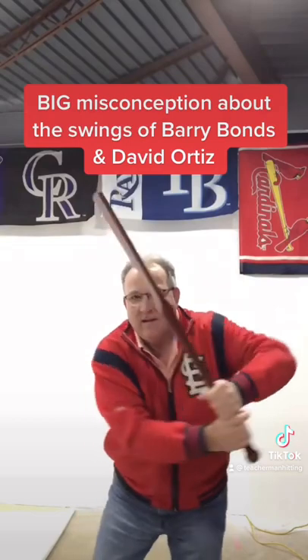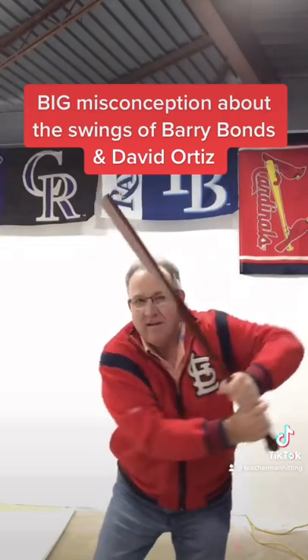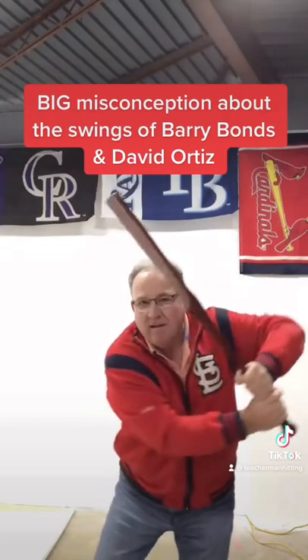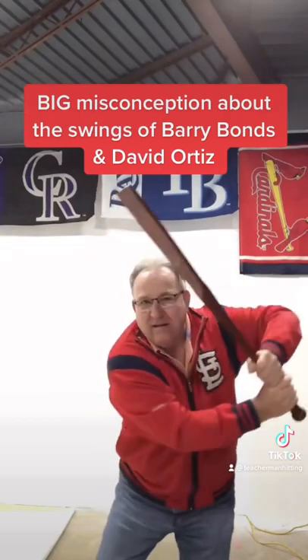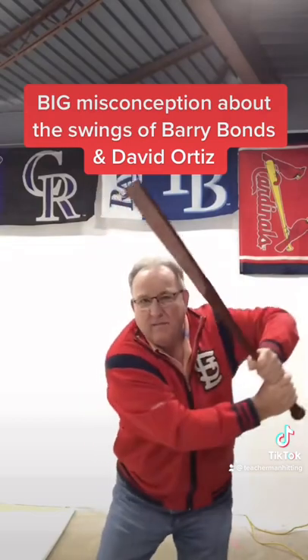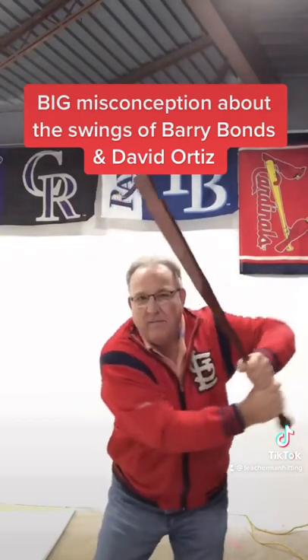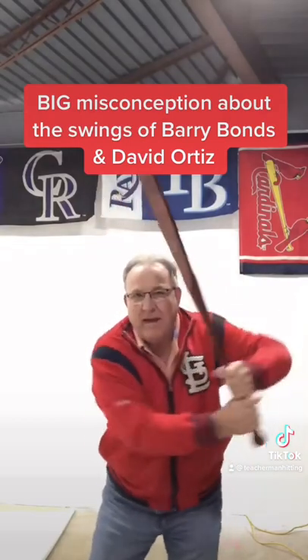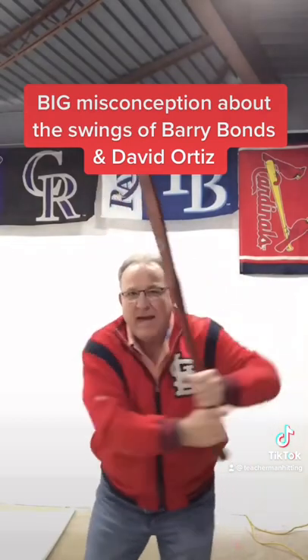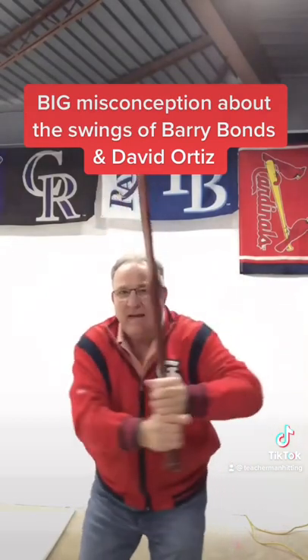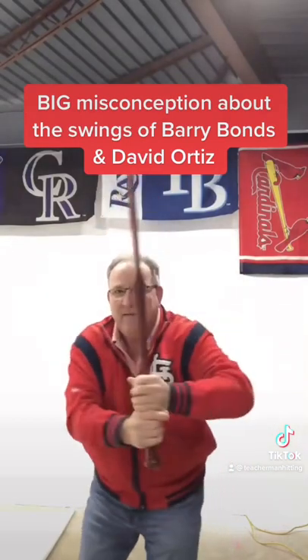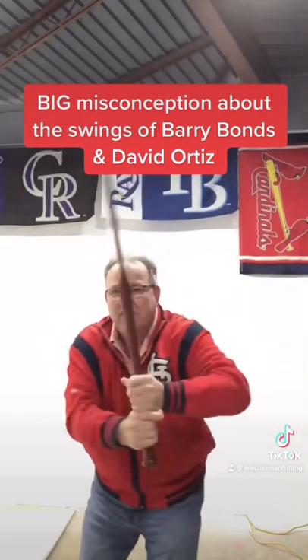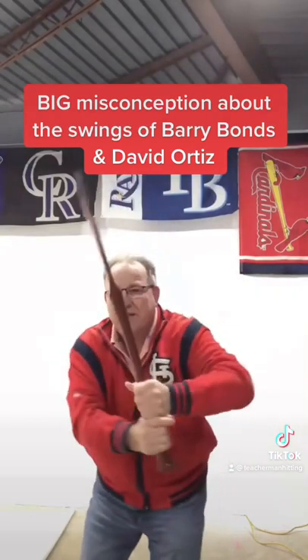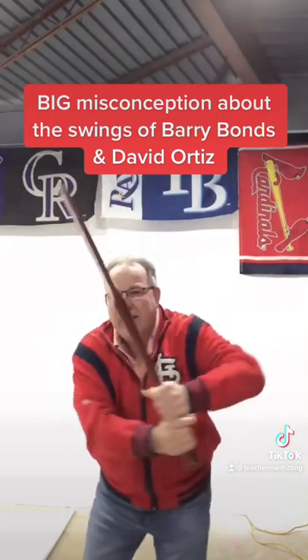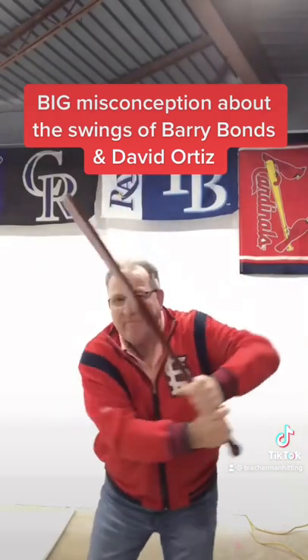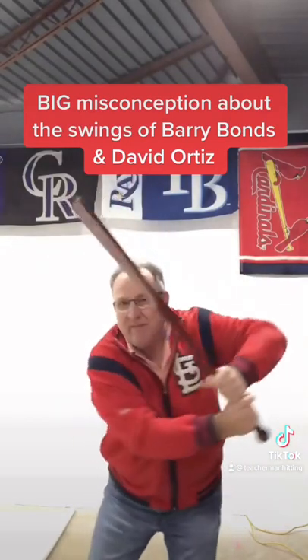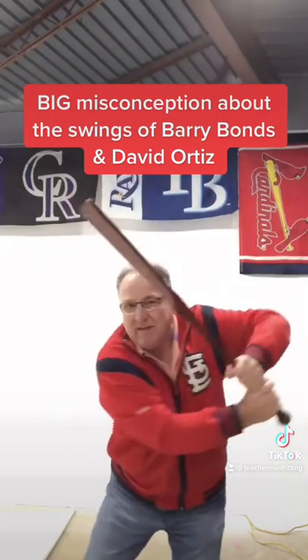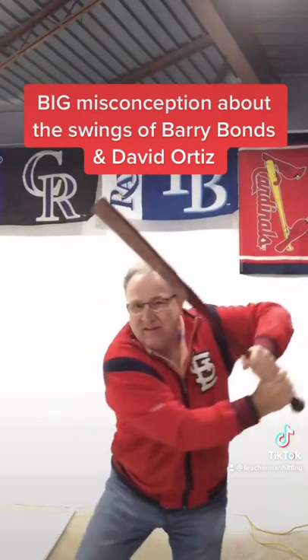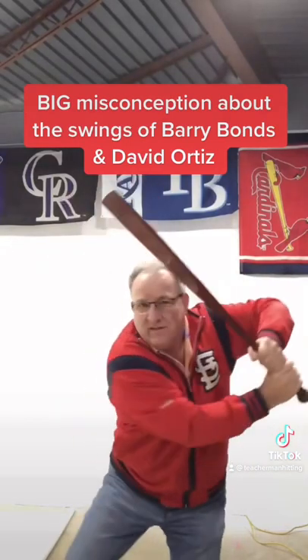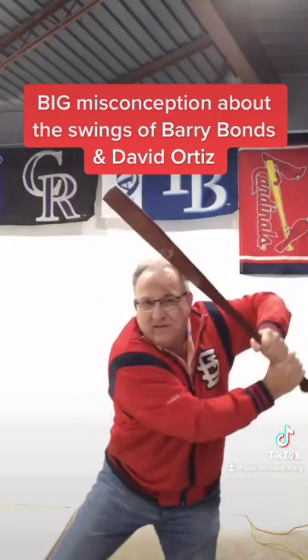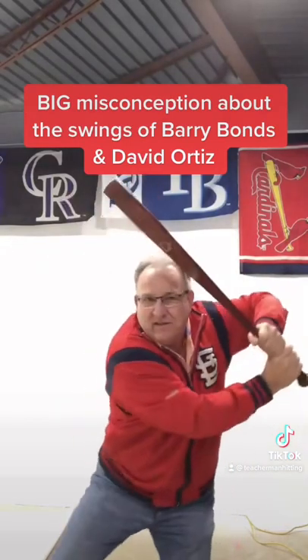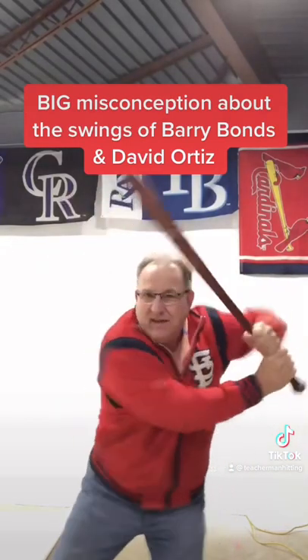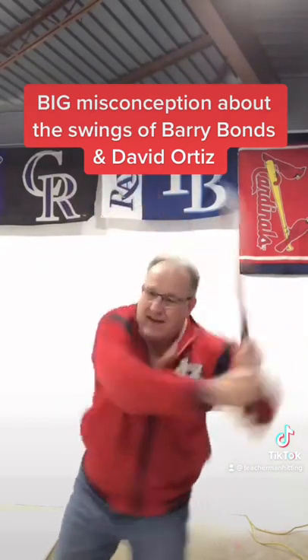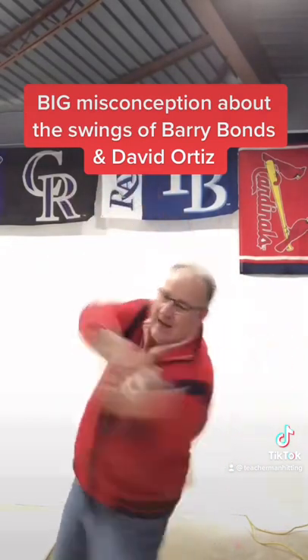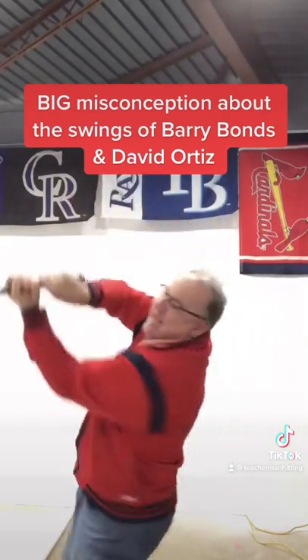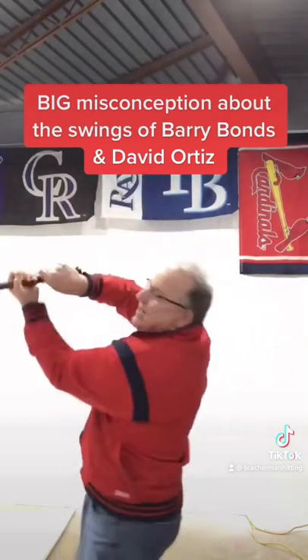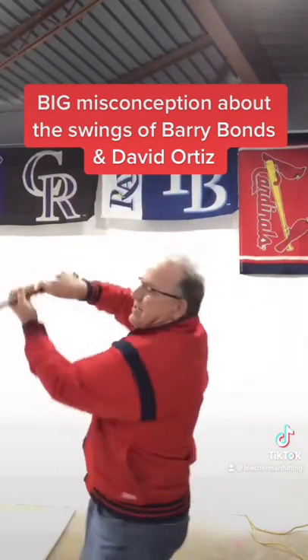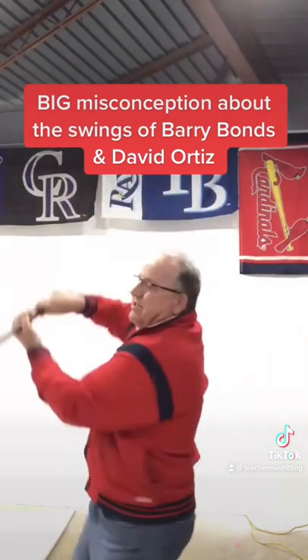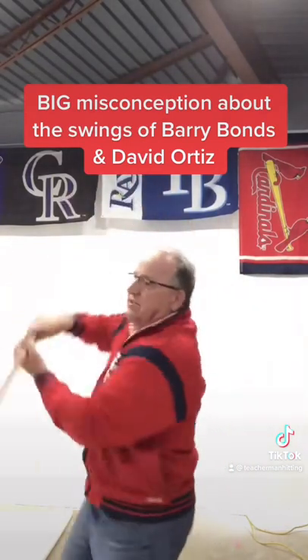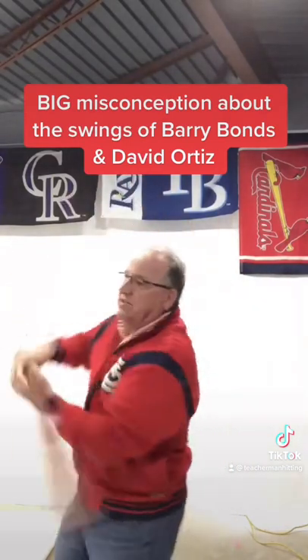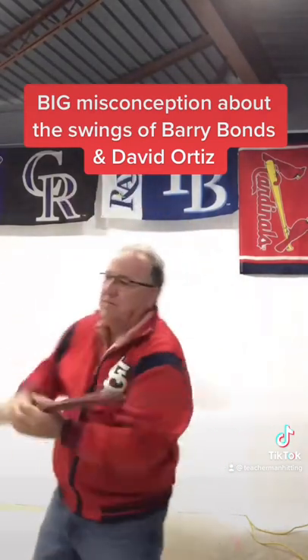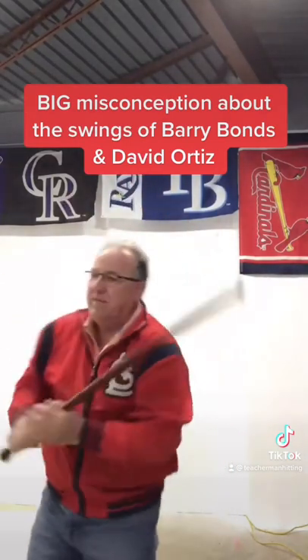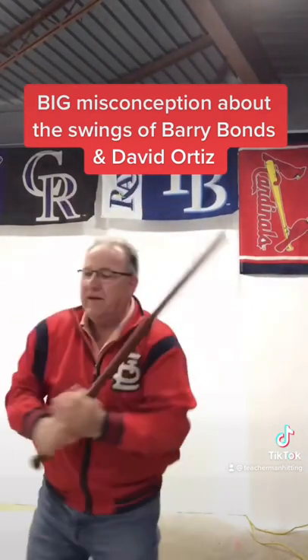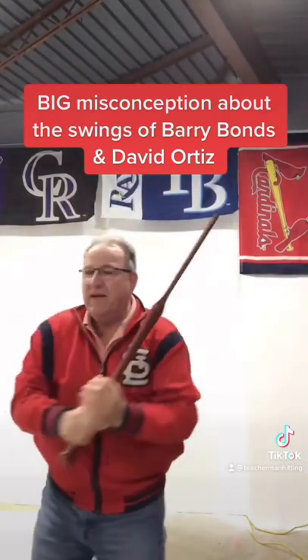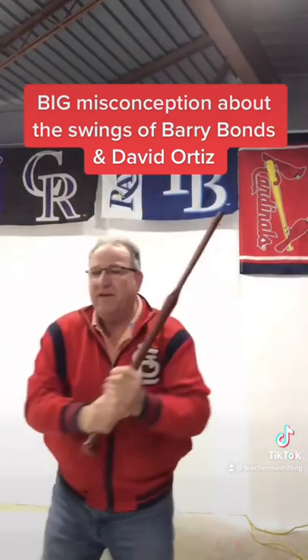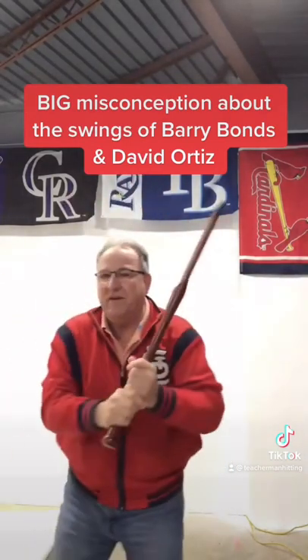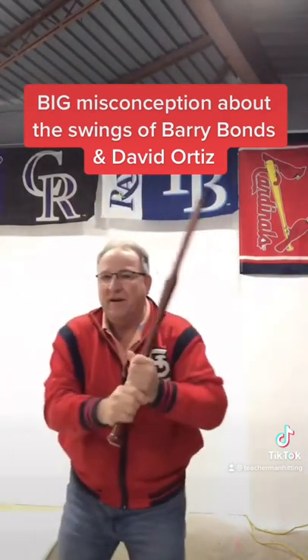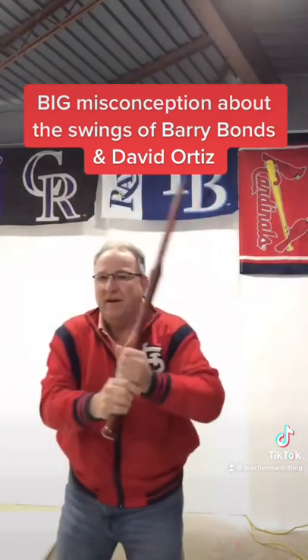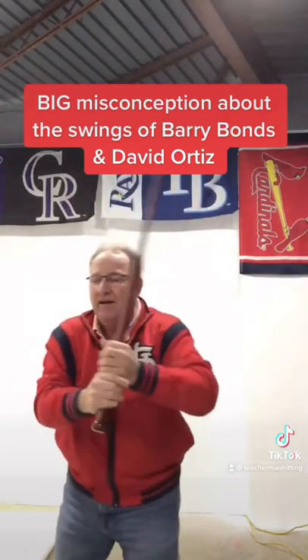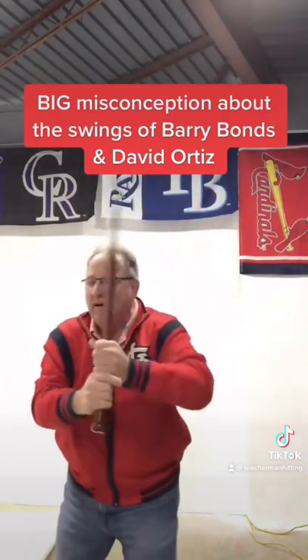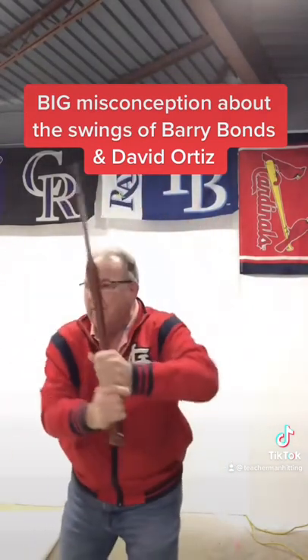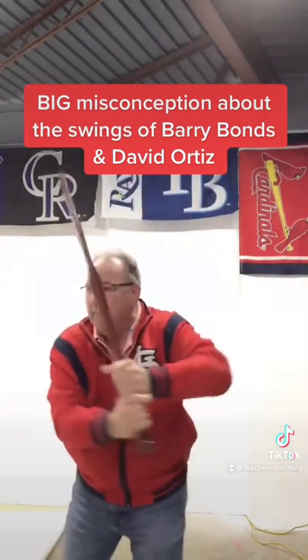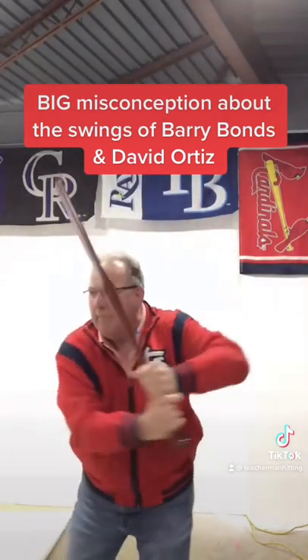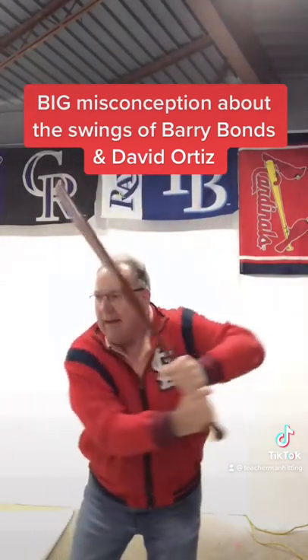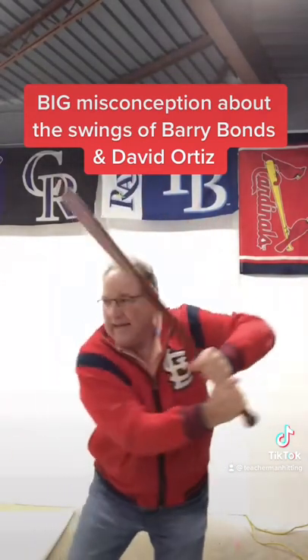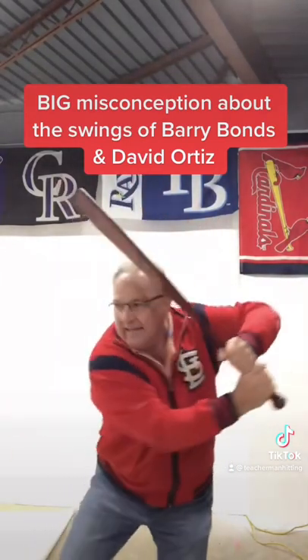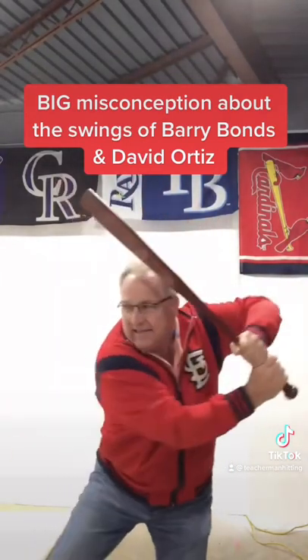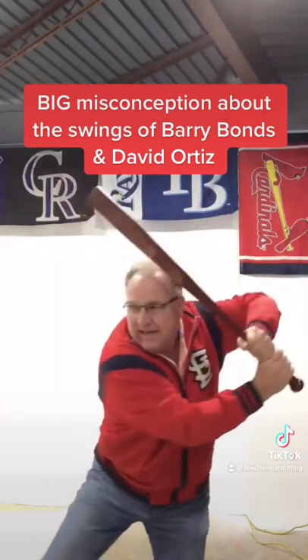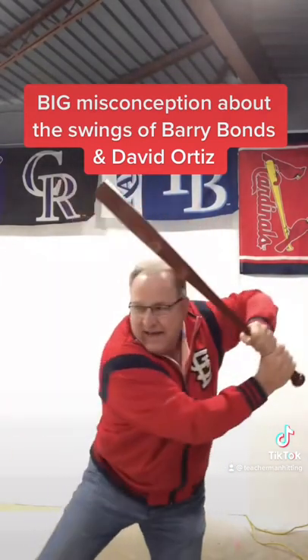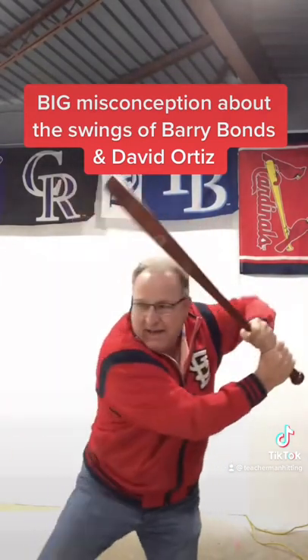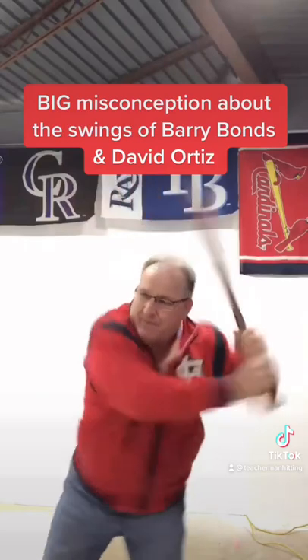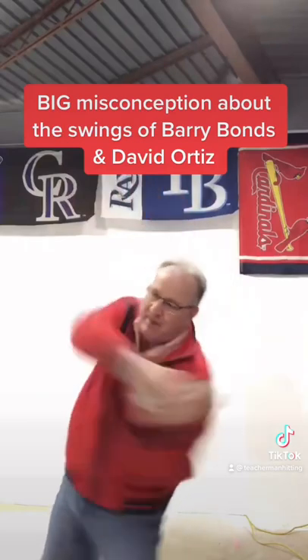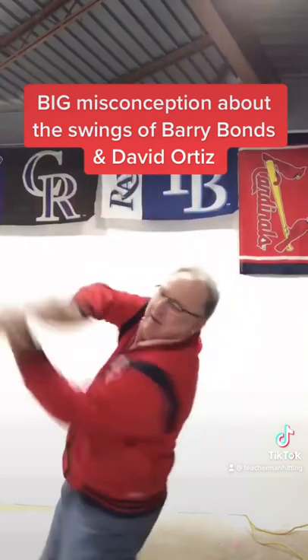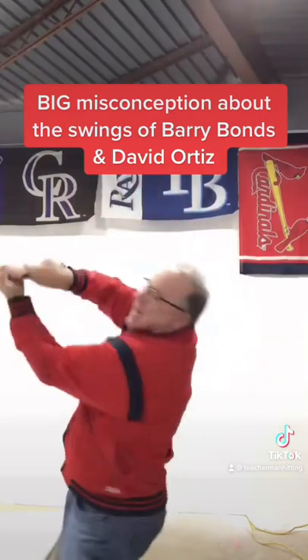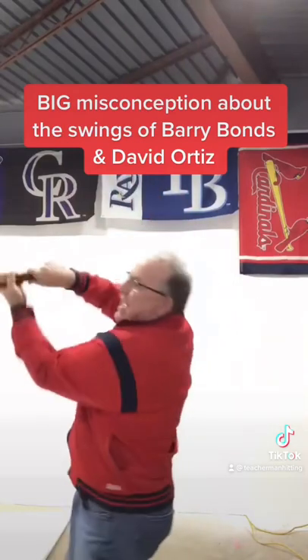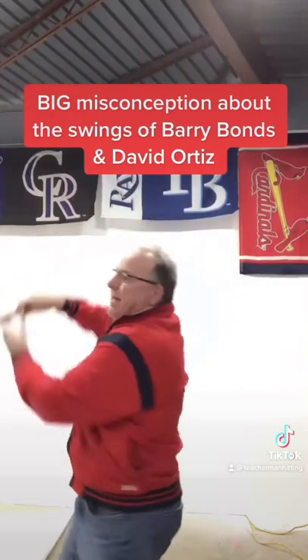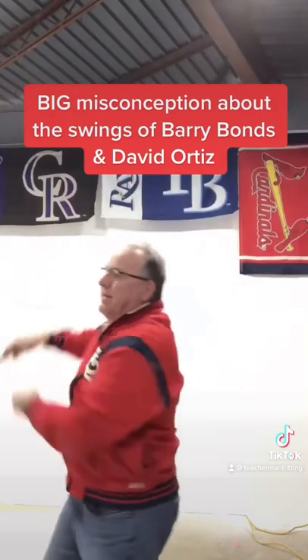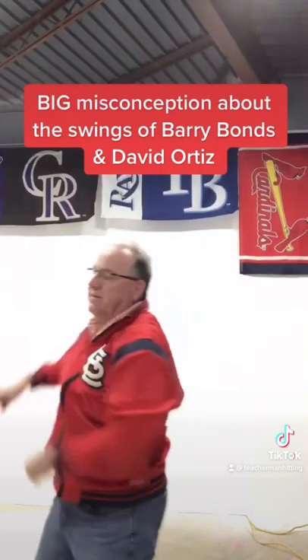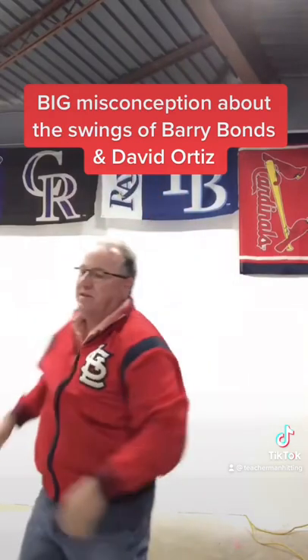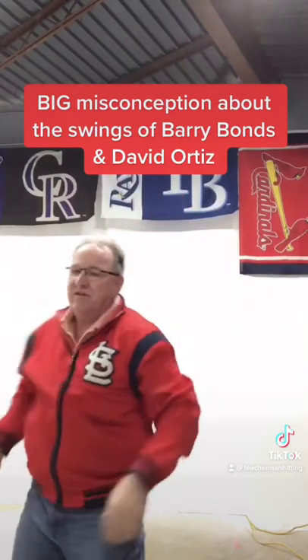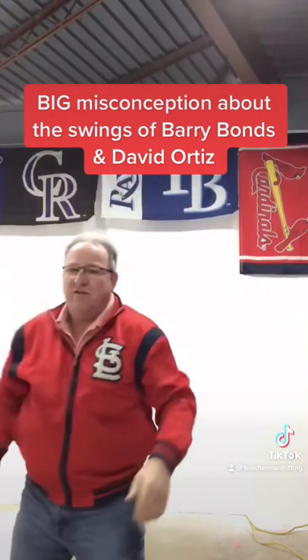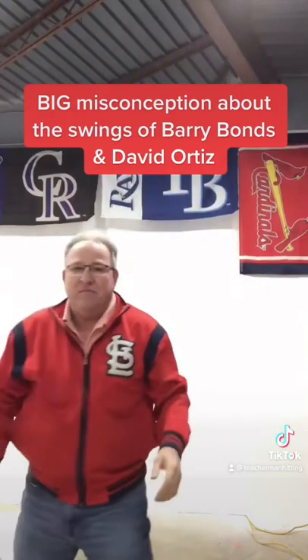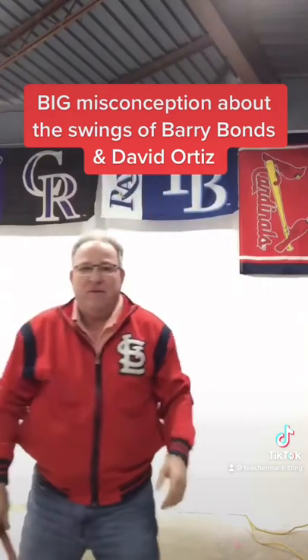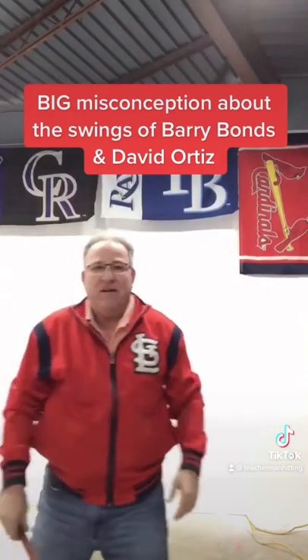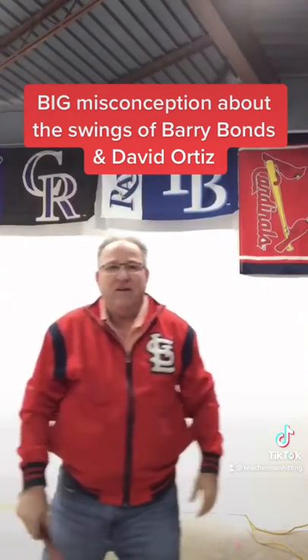Back and scap muscles, adduction supination. Back and scap, adduction supination.